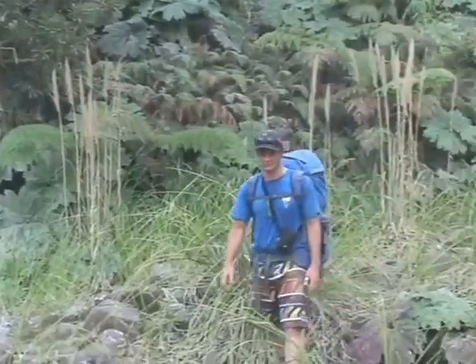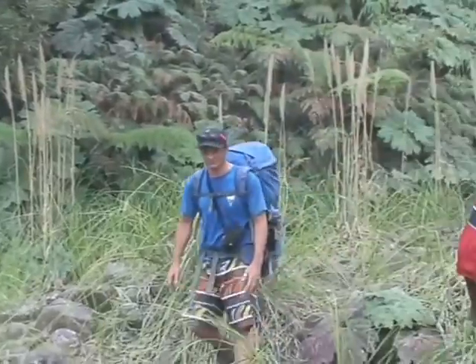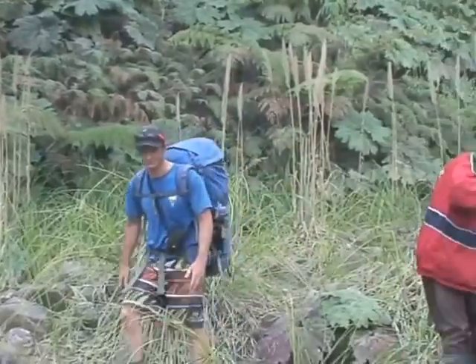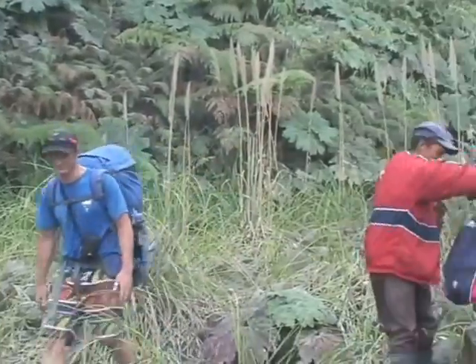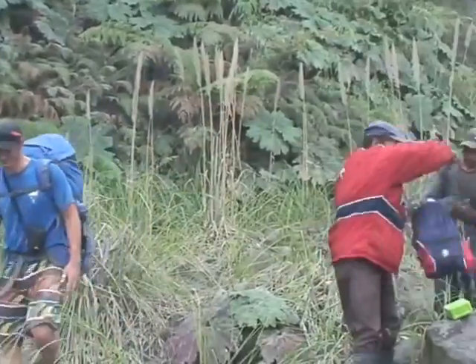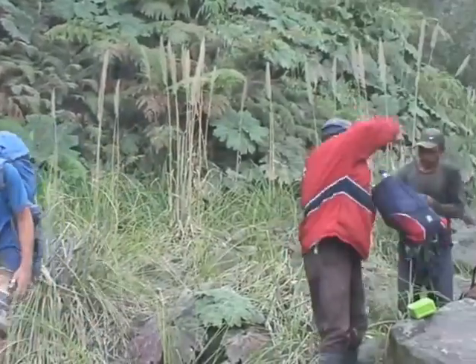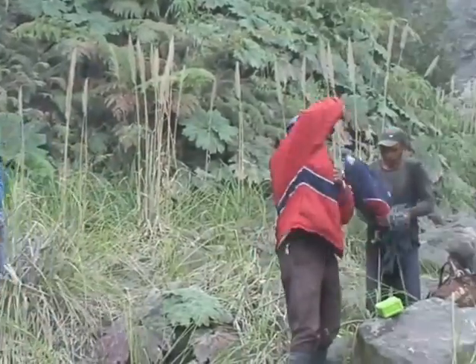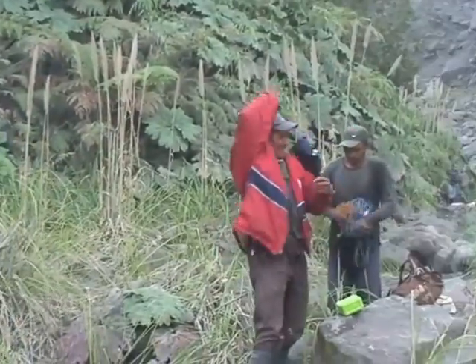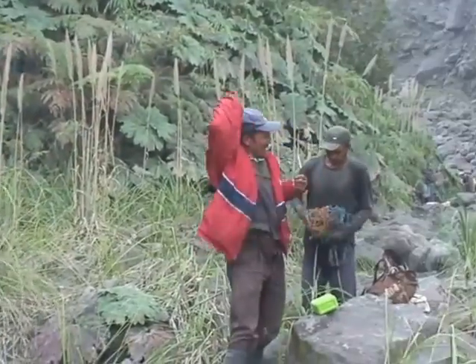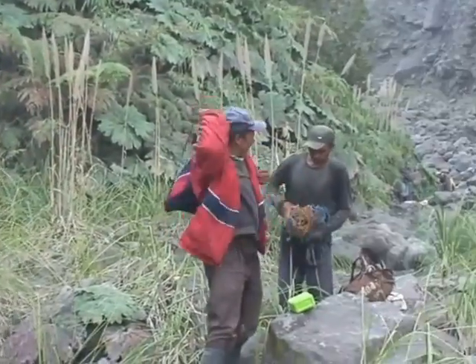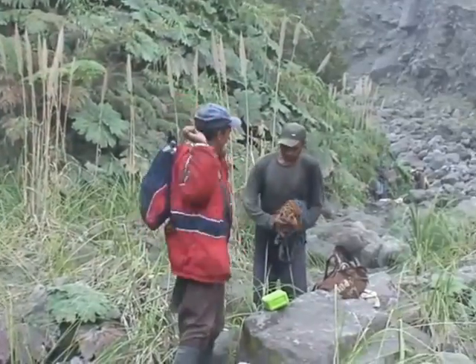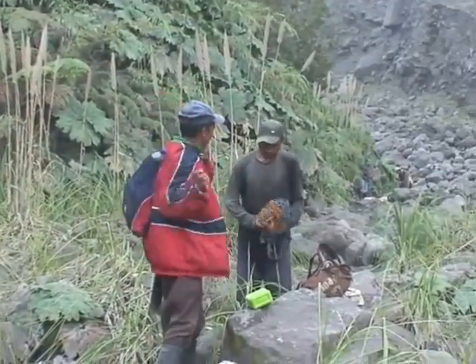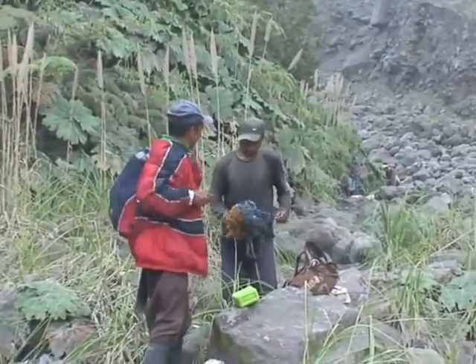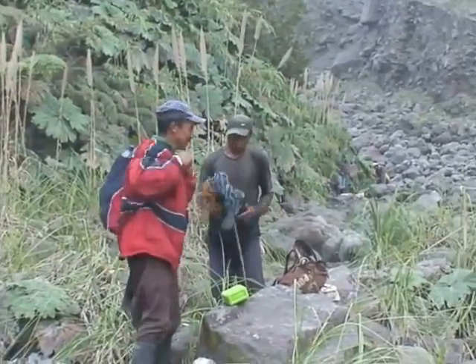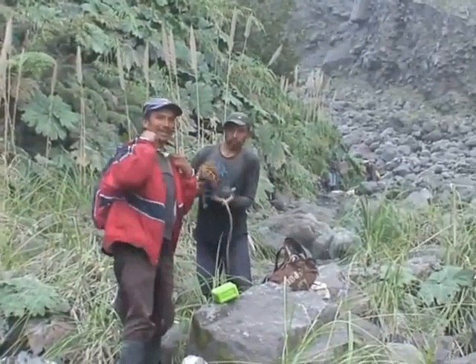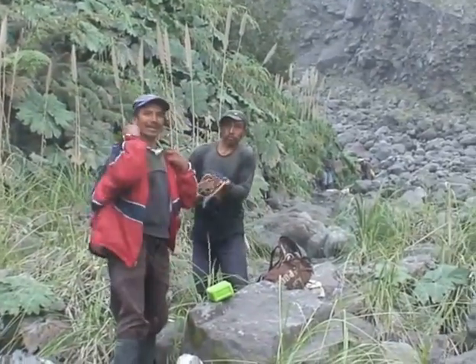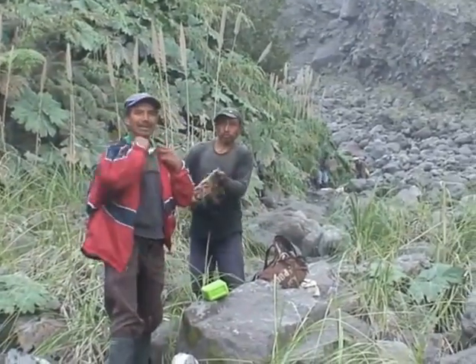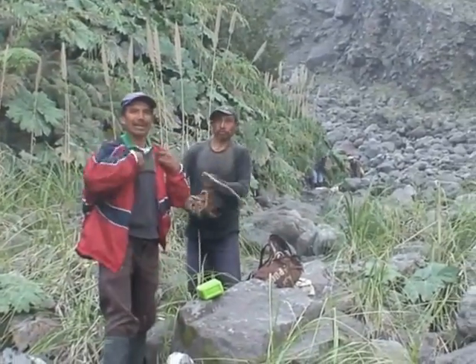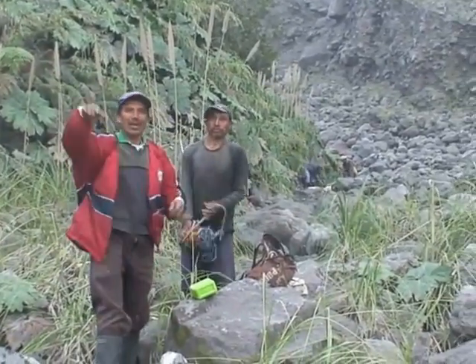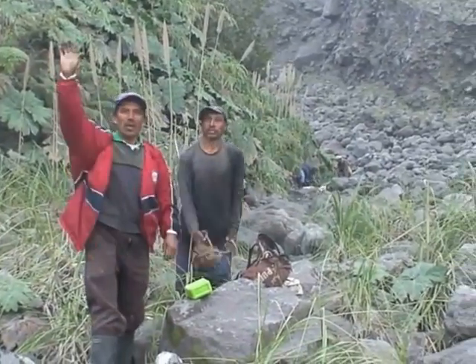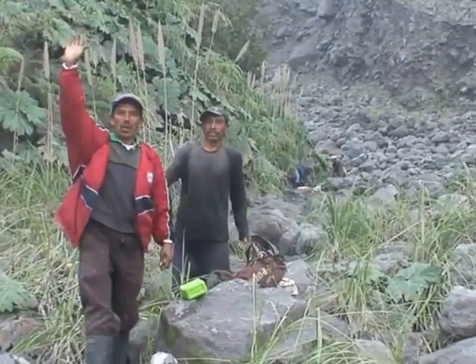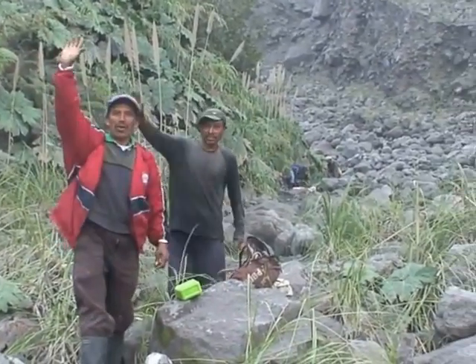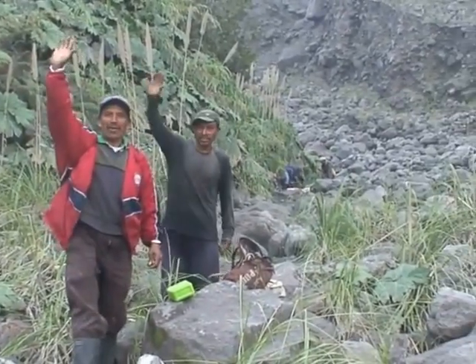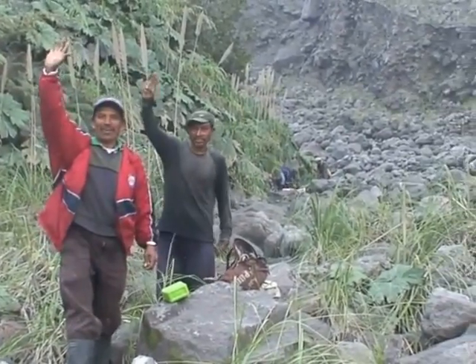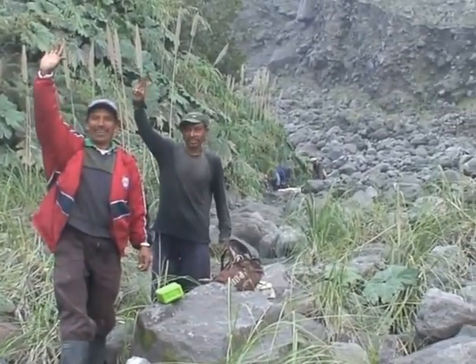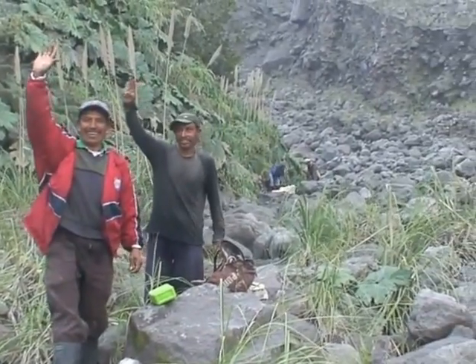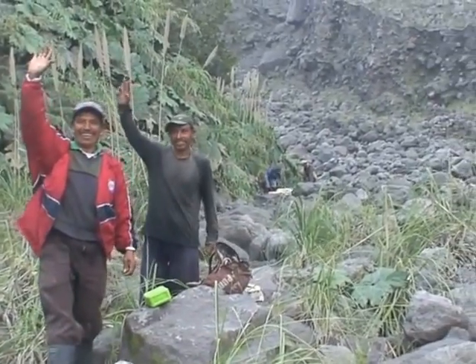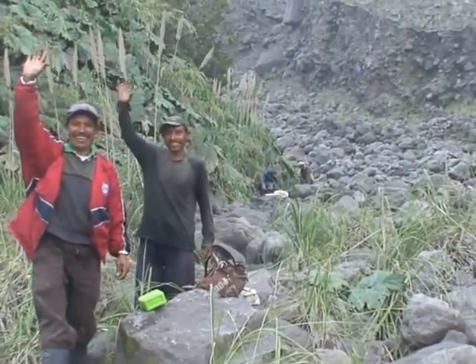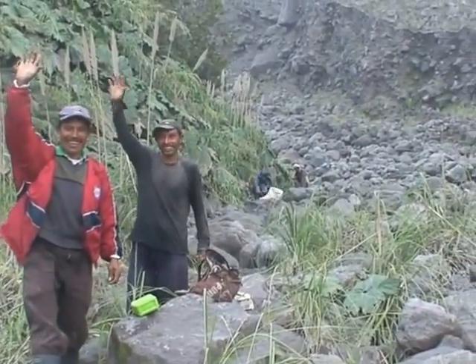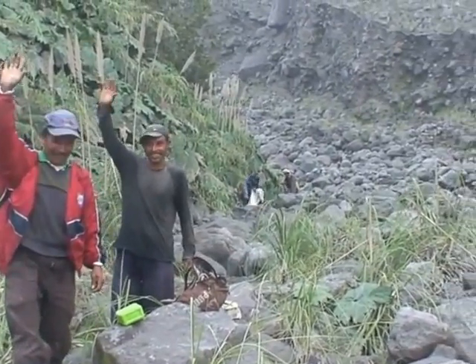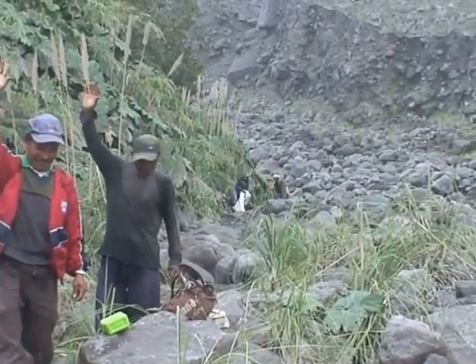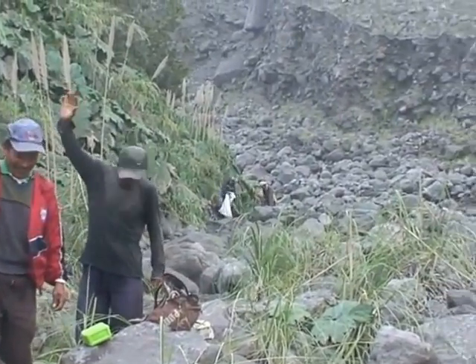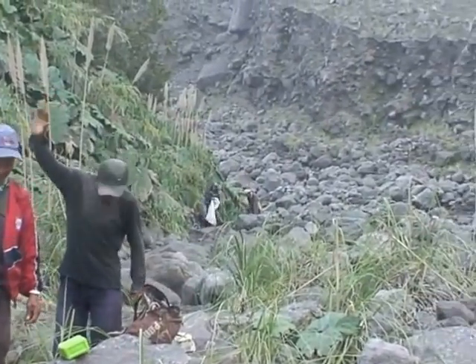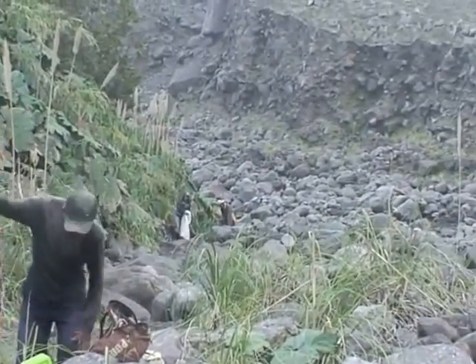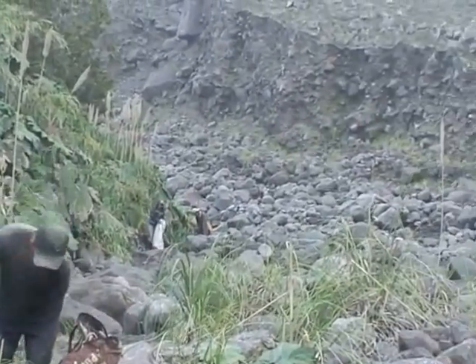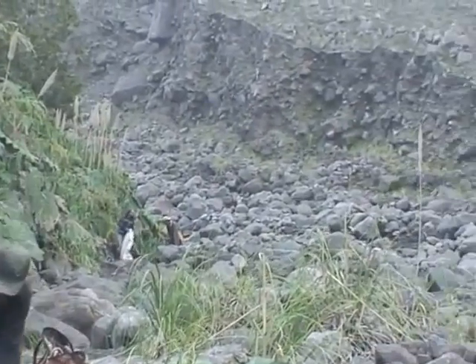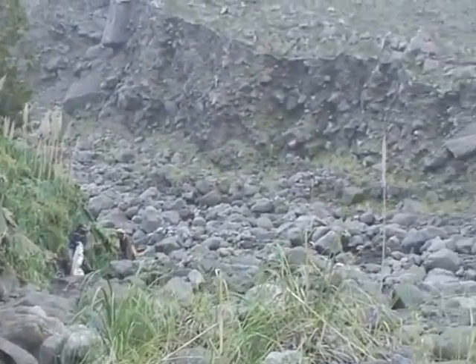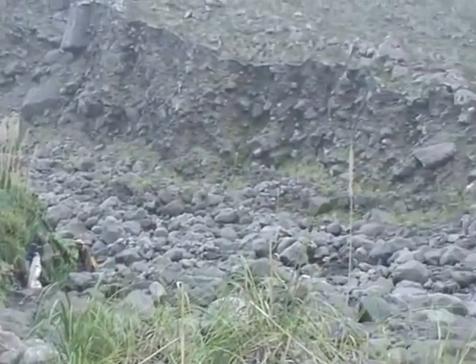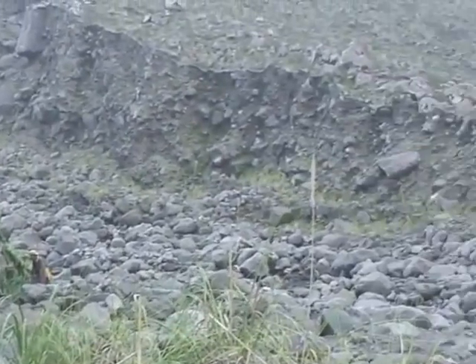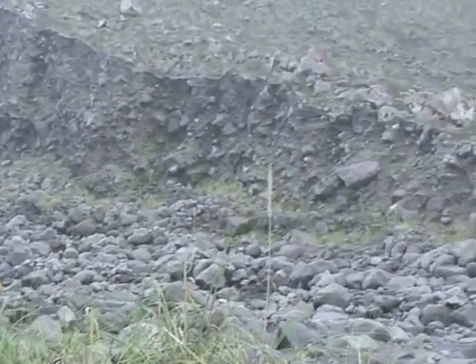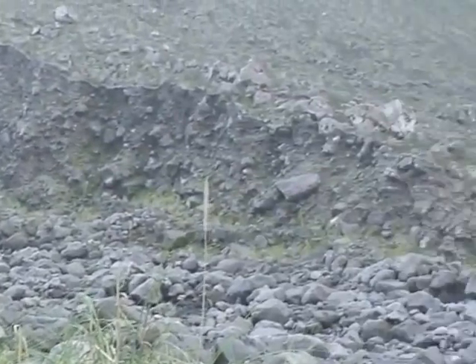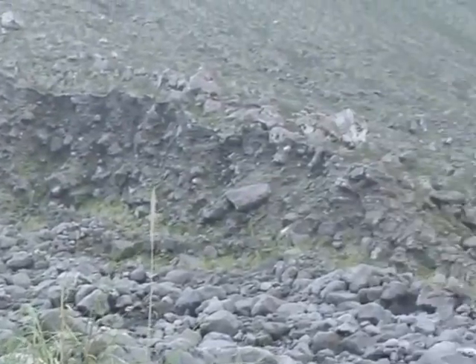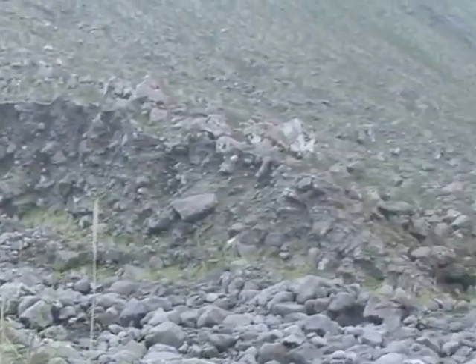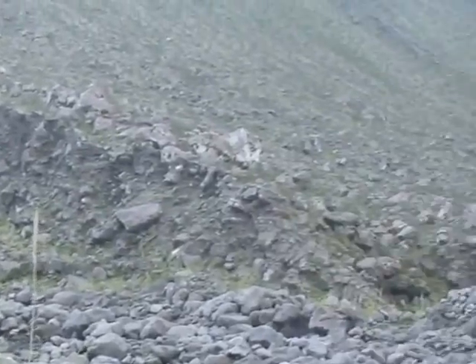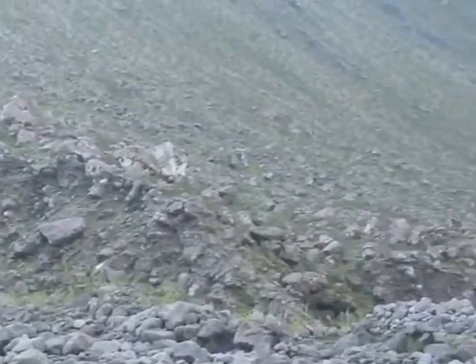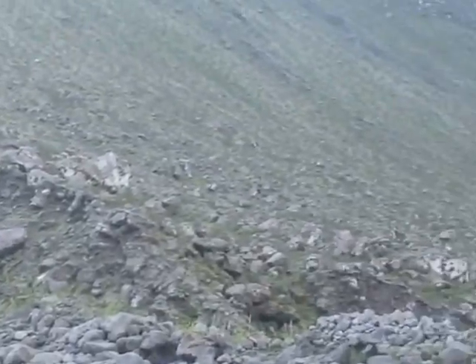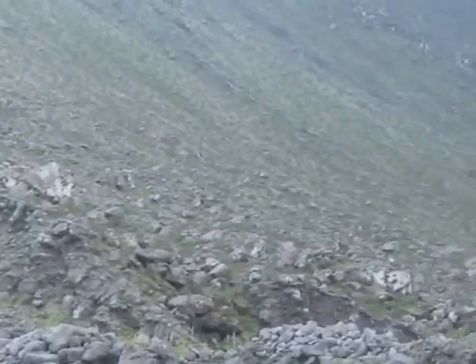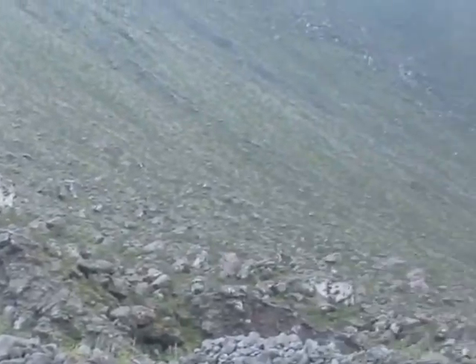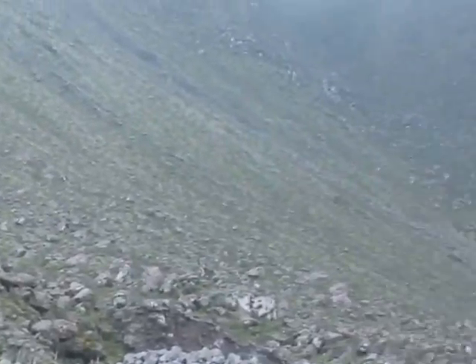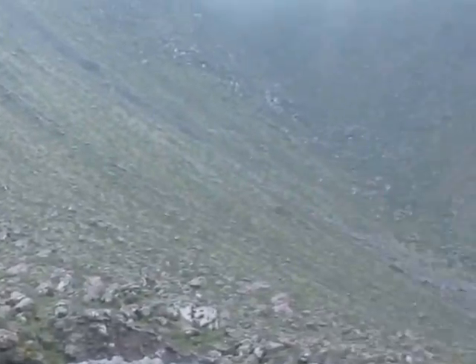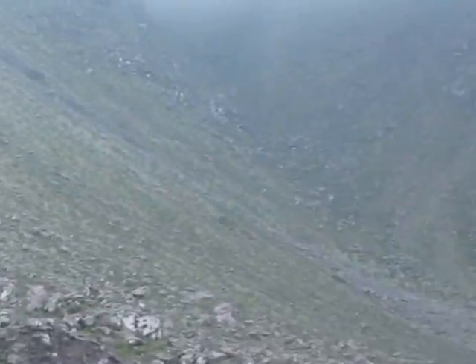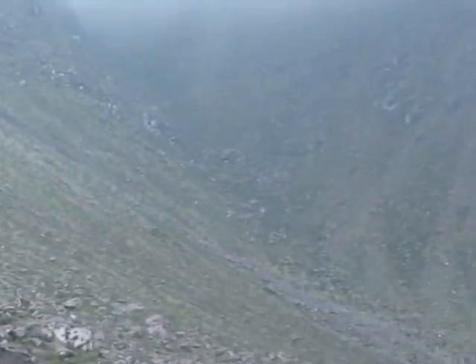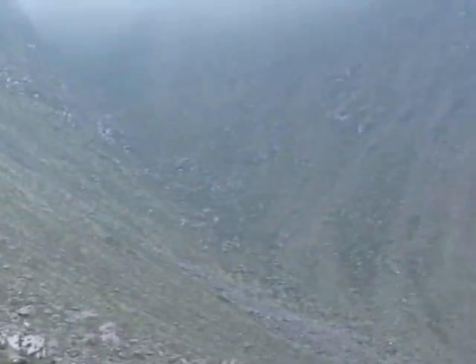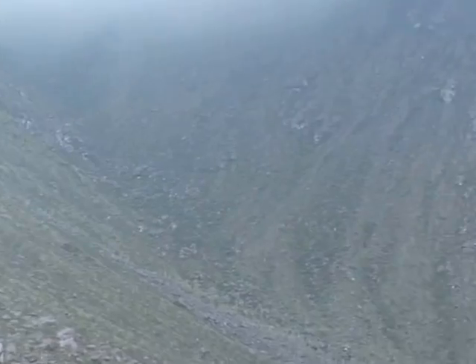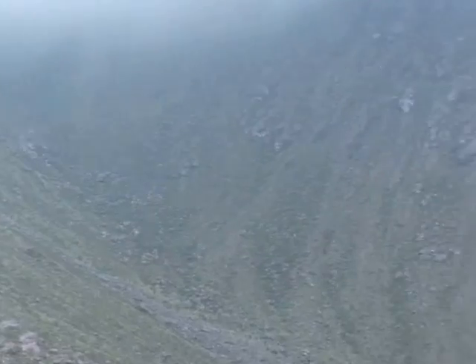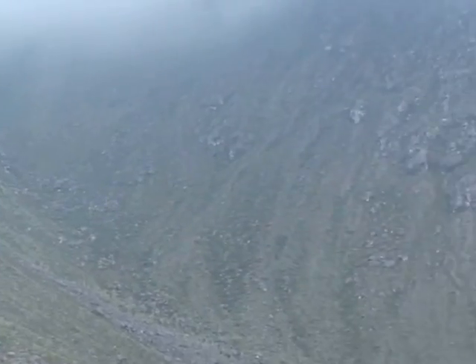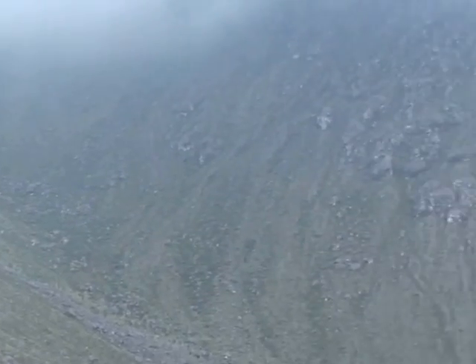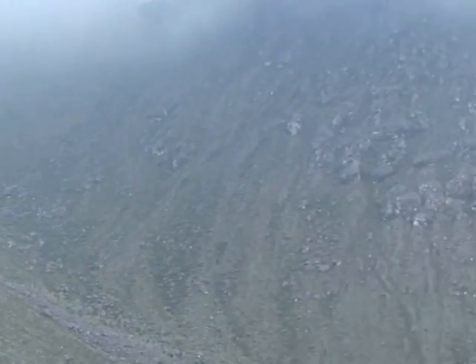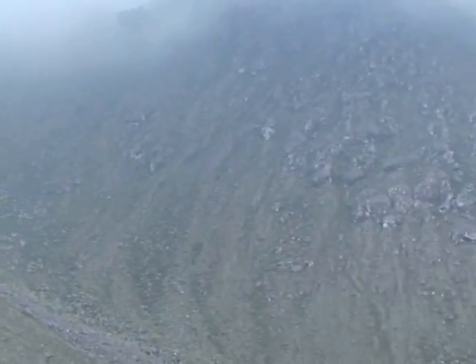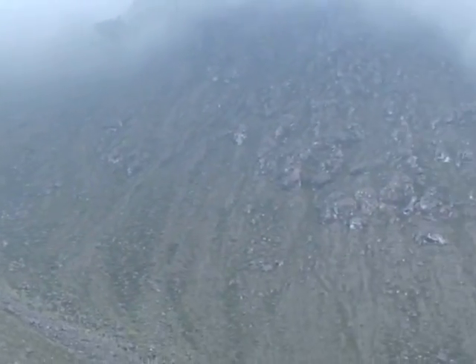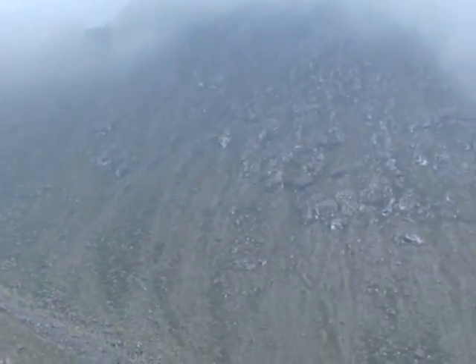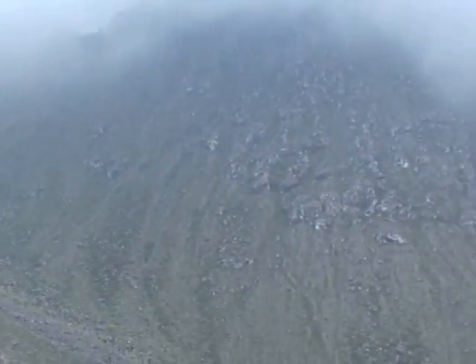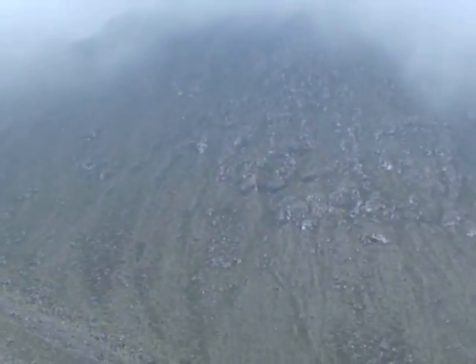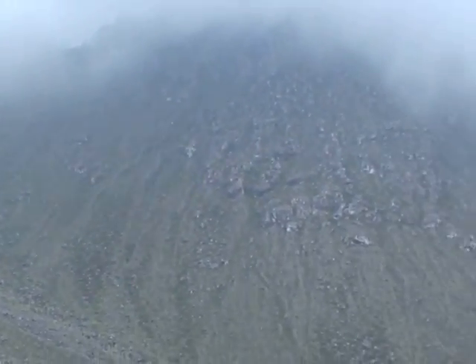This is where porters leave our supplies and return to Llanos de Pinal. Our camp is still several hours away.